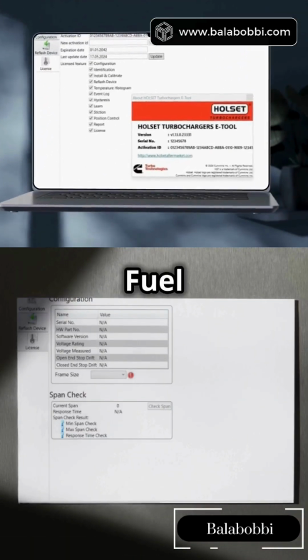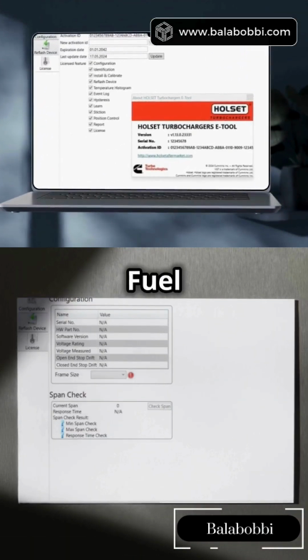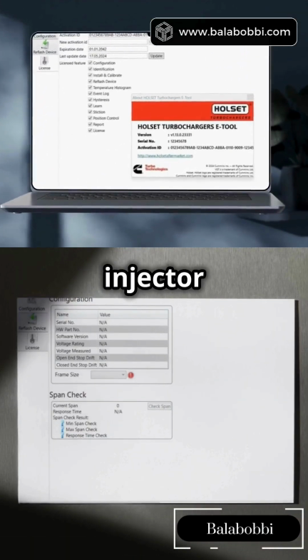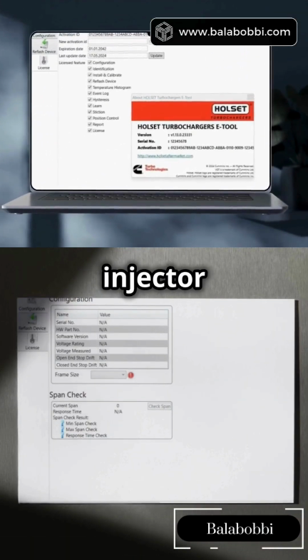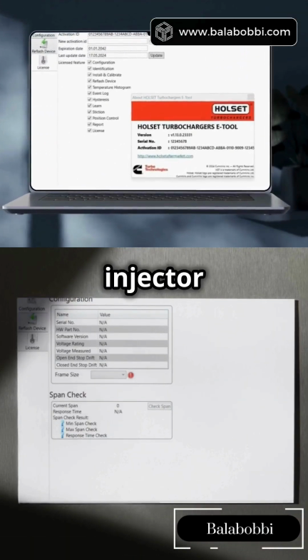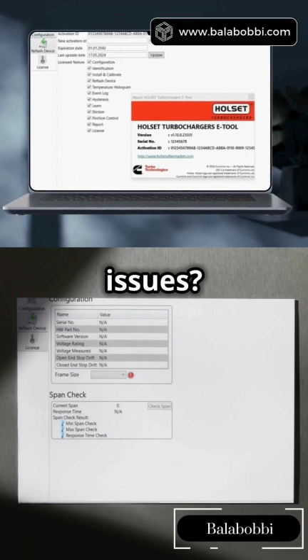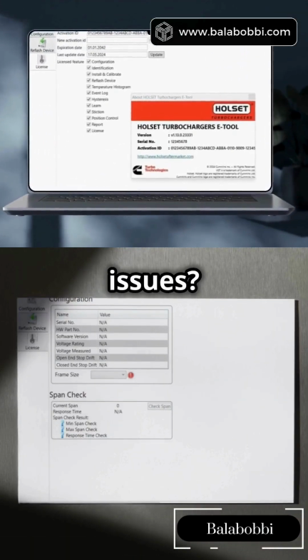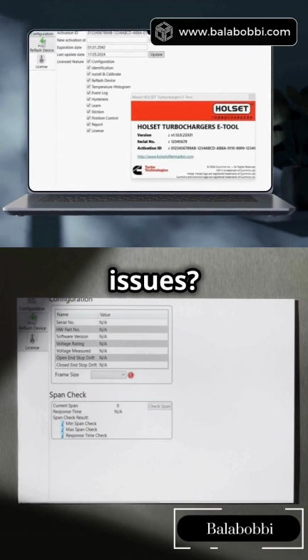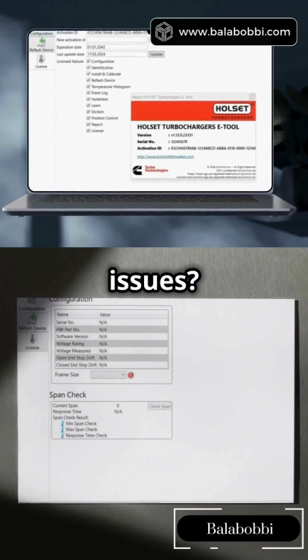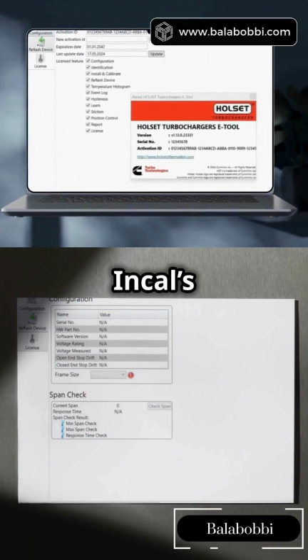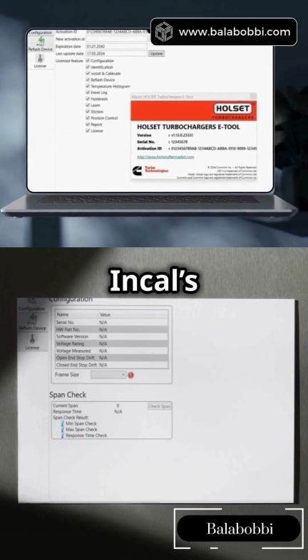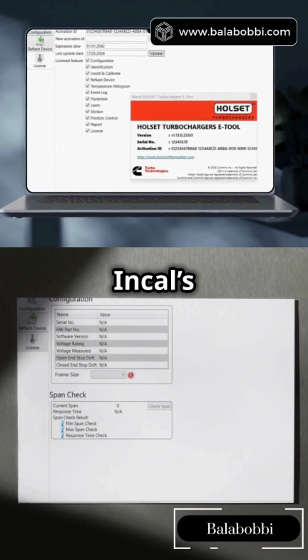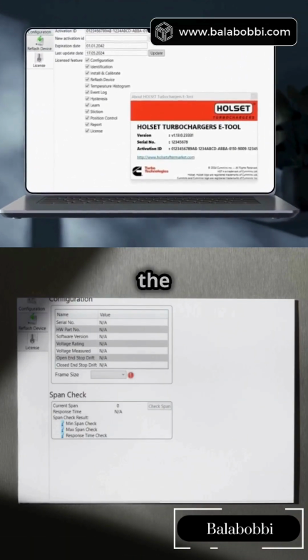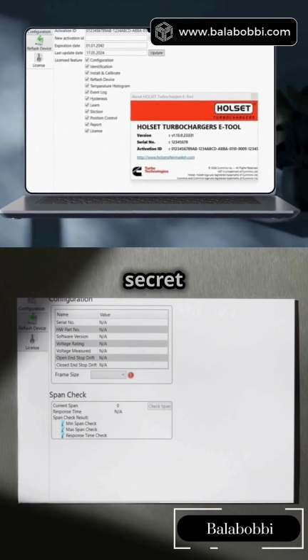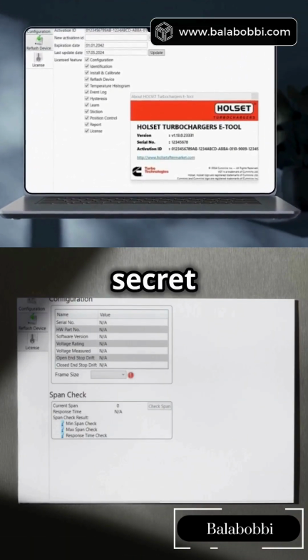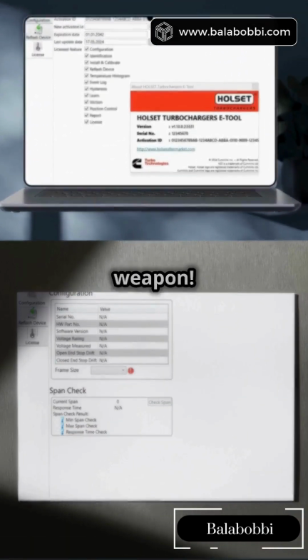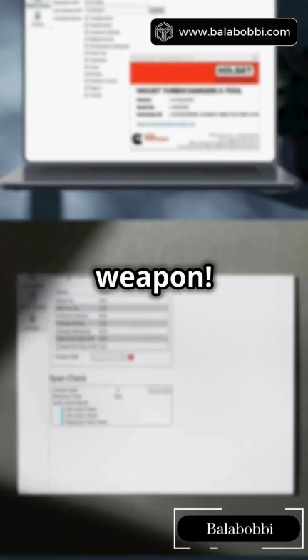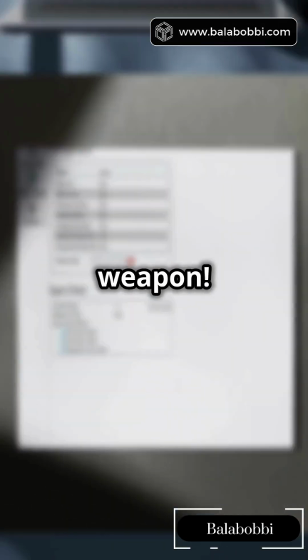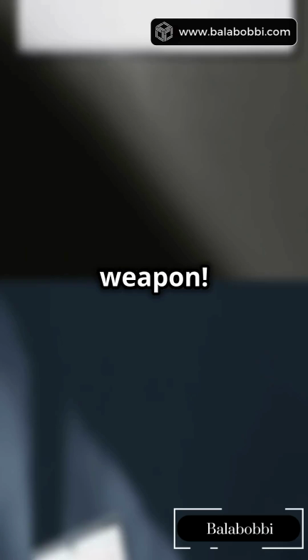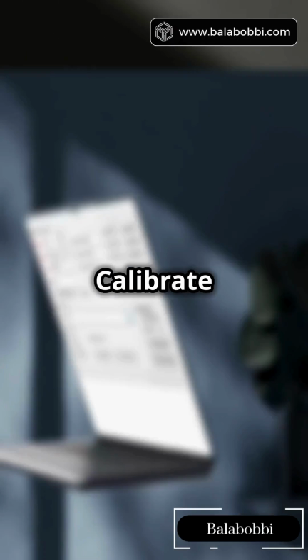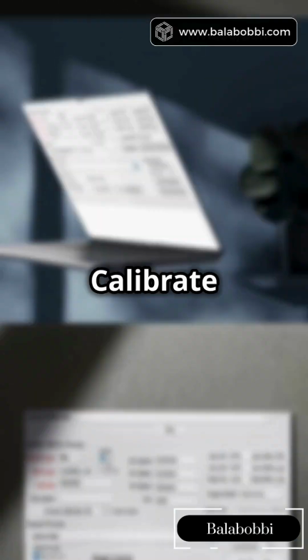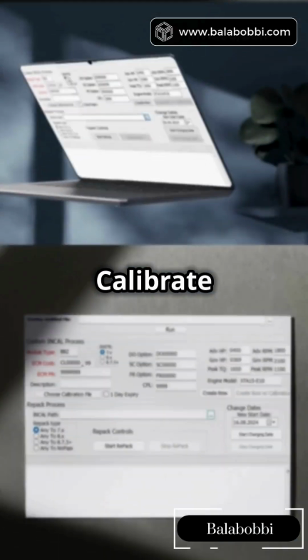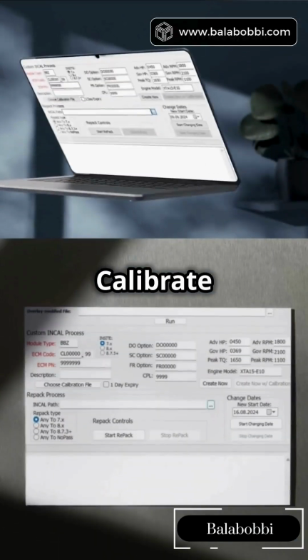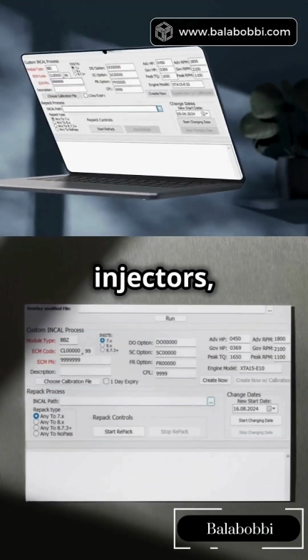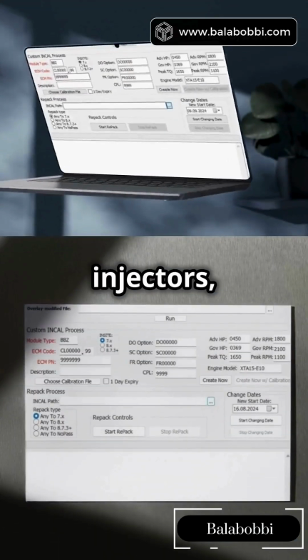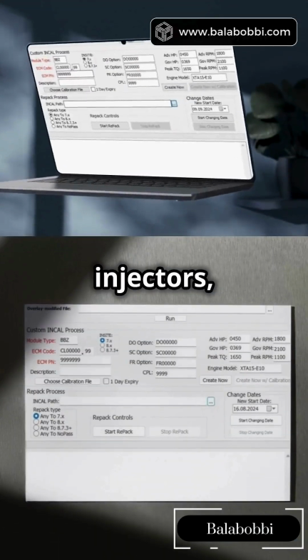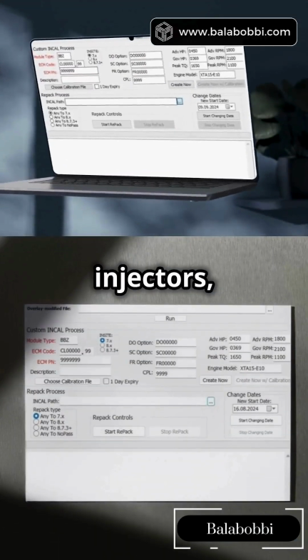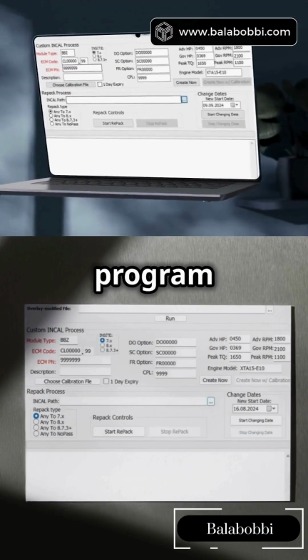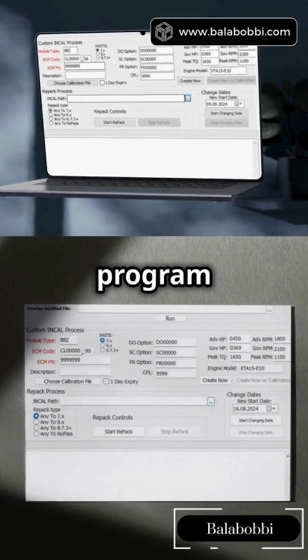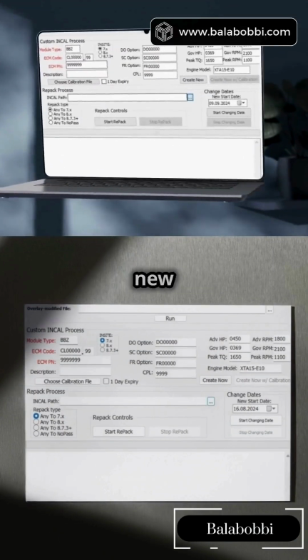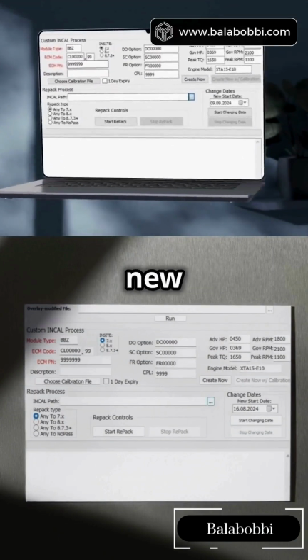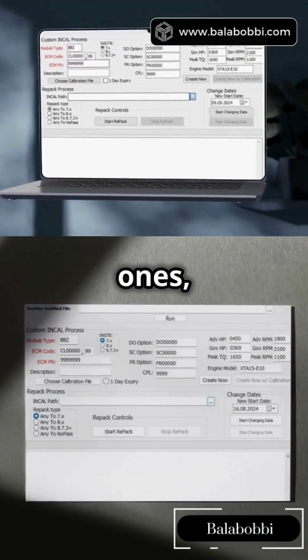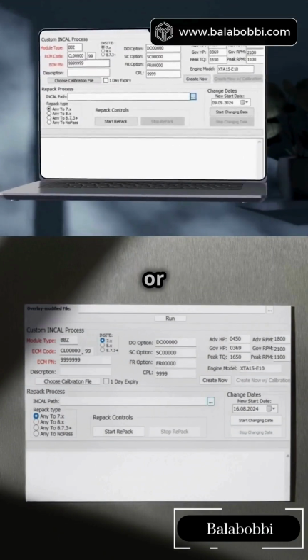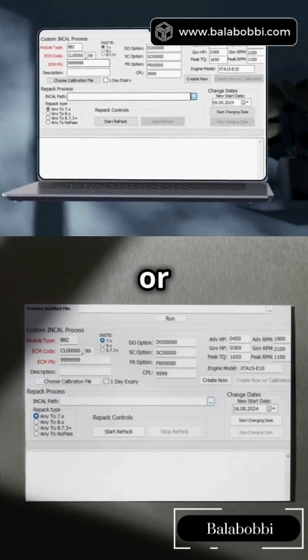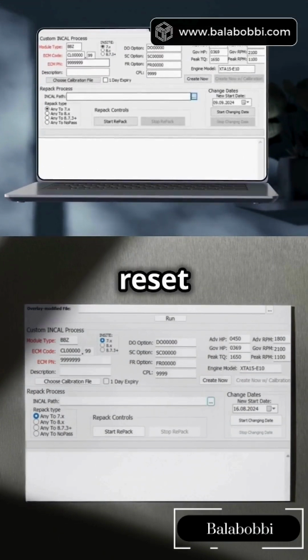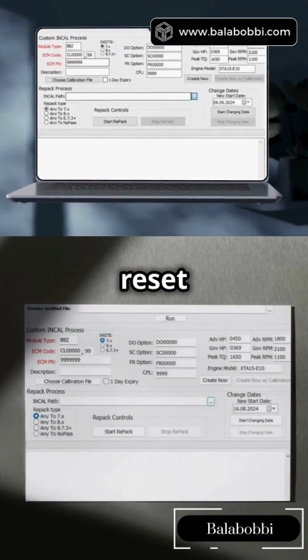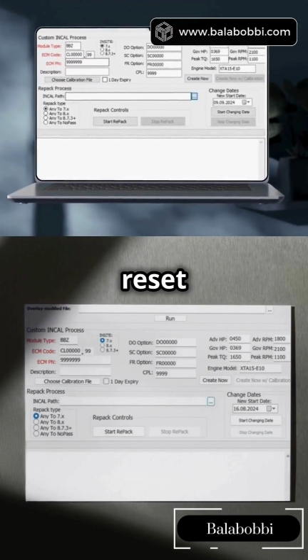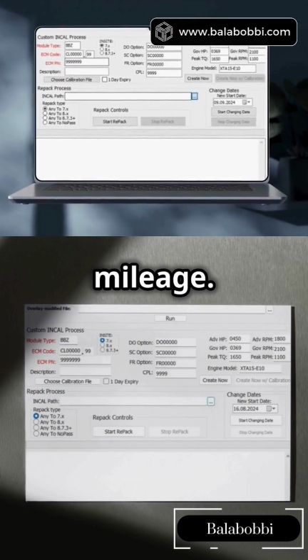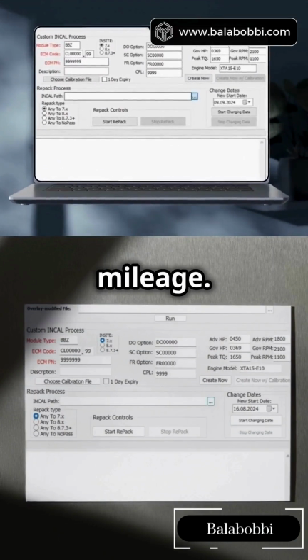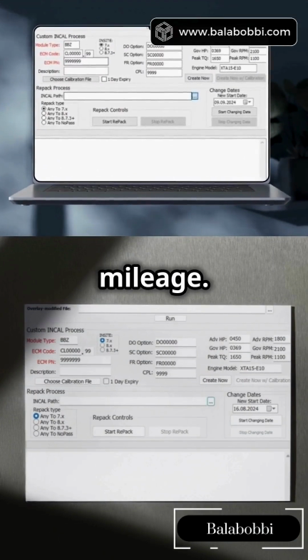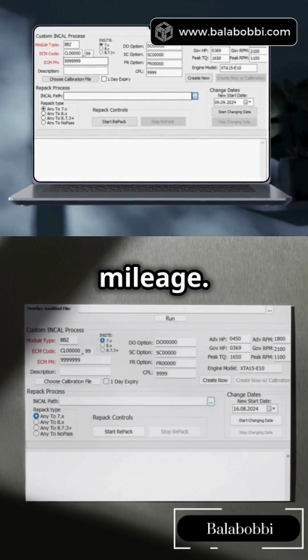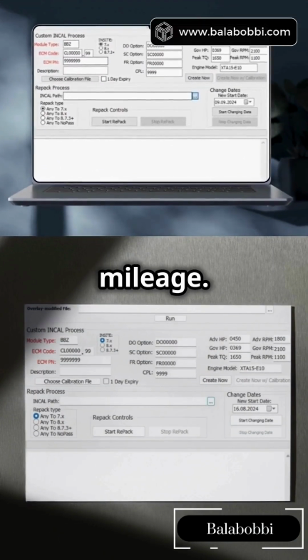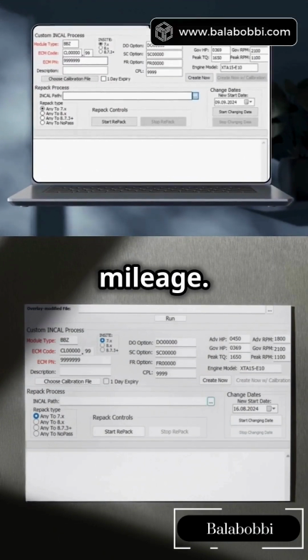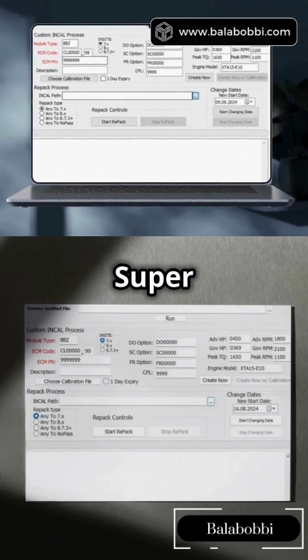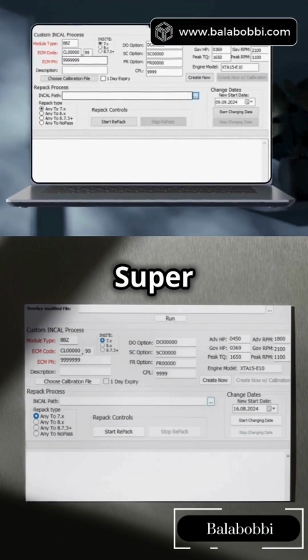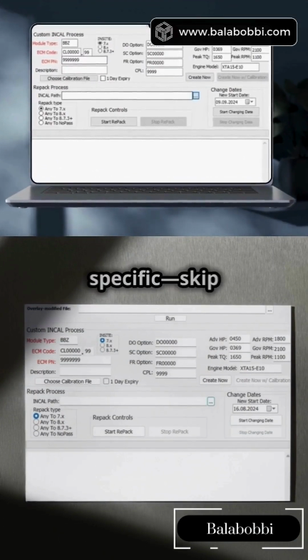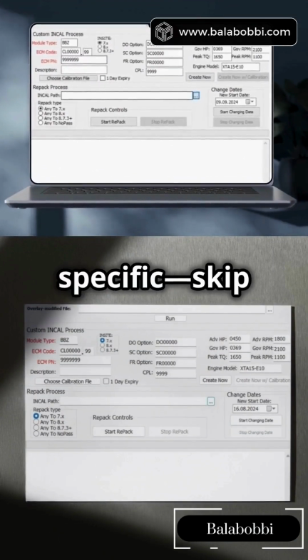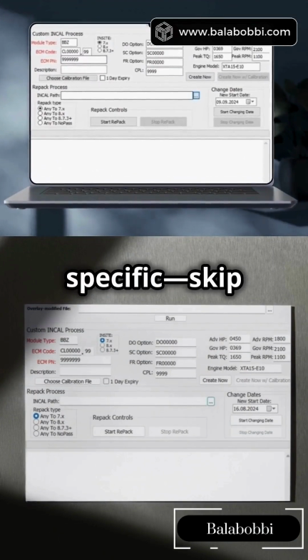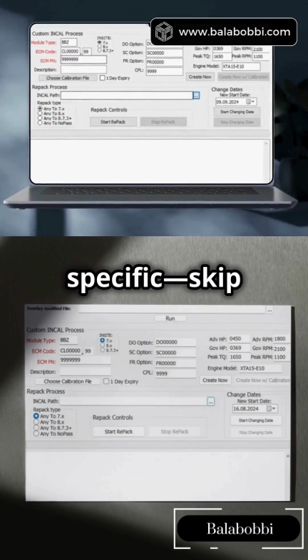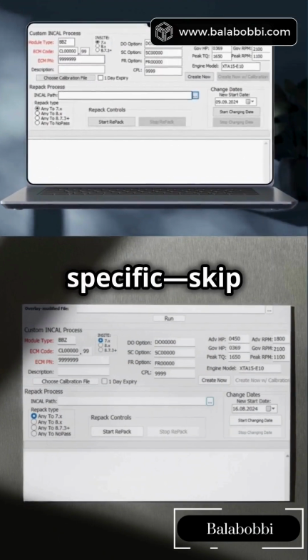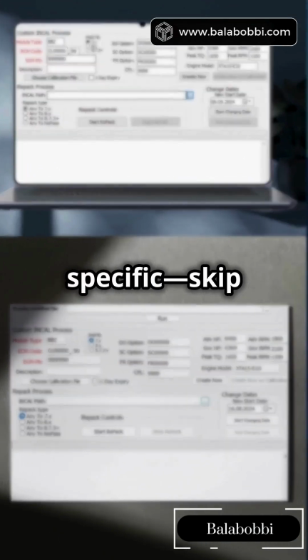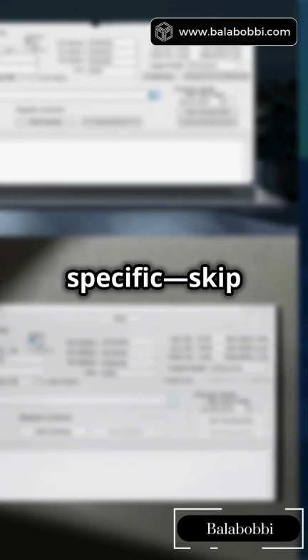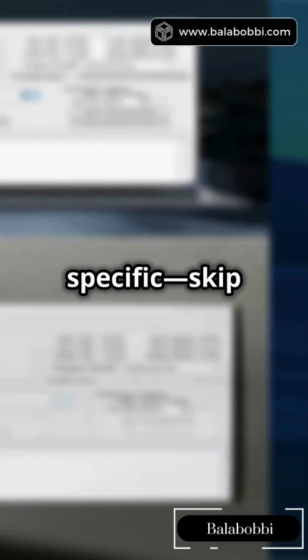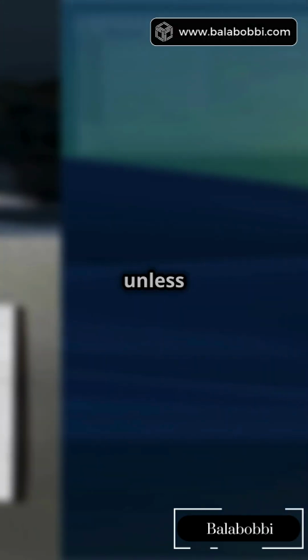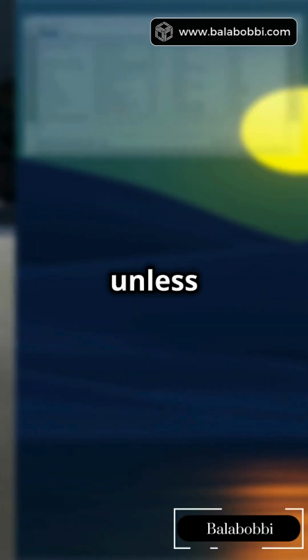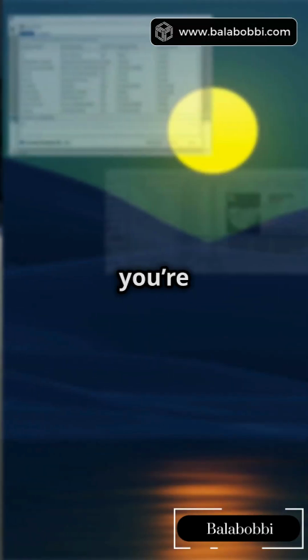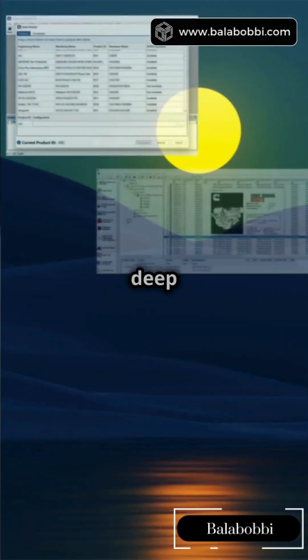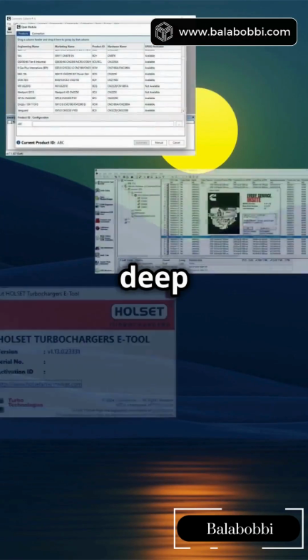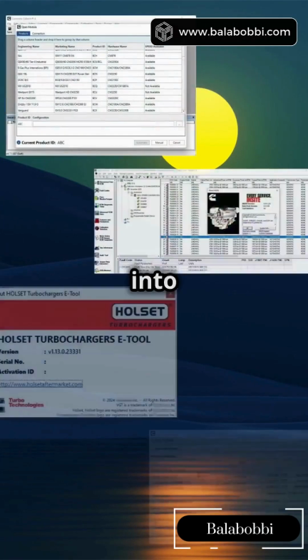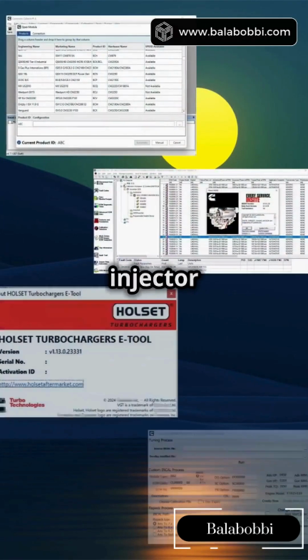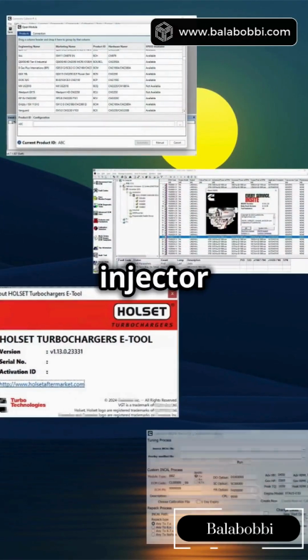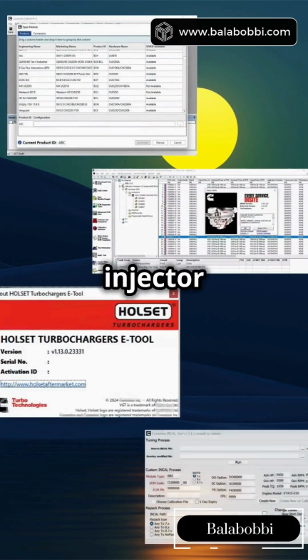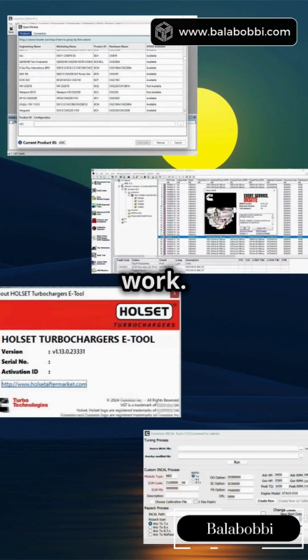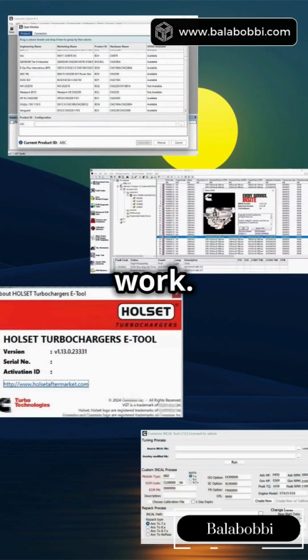Fuel injector issues? InCal's the secret weapon. Calibrate injectors, program new ones, or reset mileage. Super specific — skip it unless you're deep into injector work.